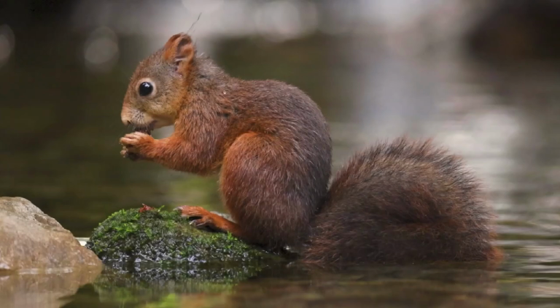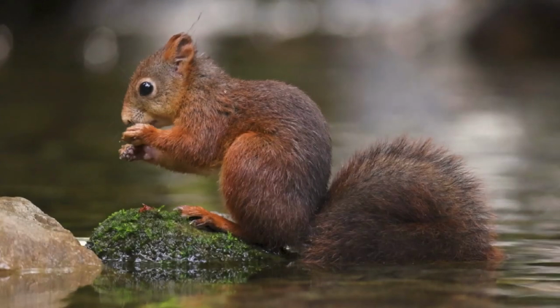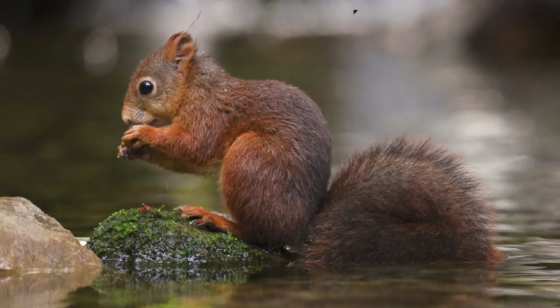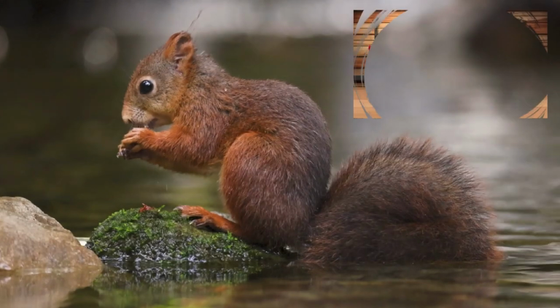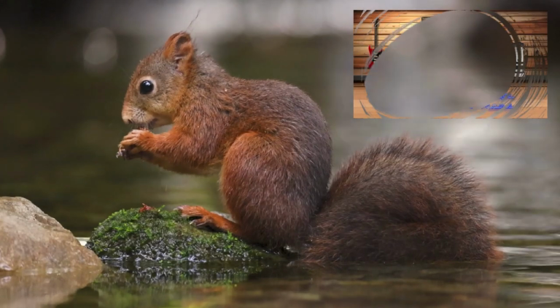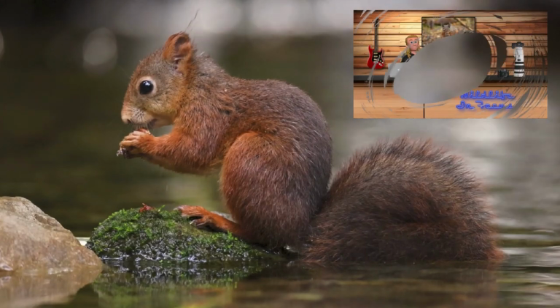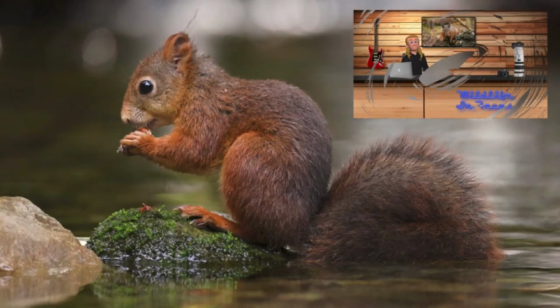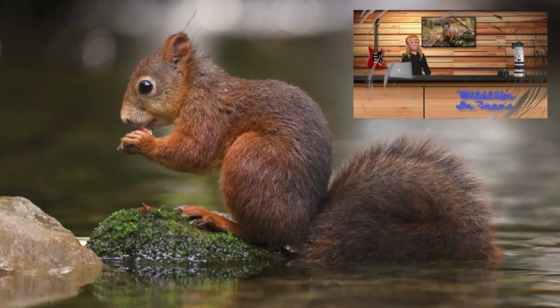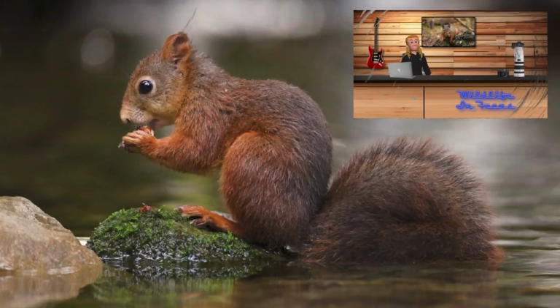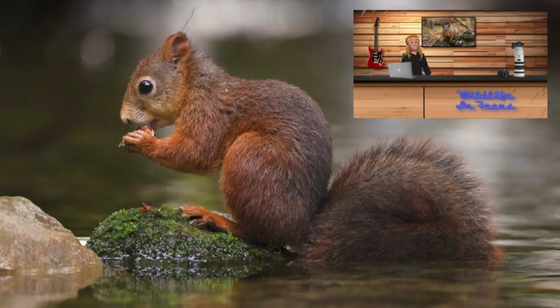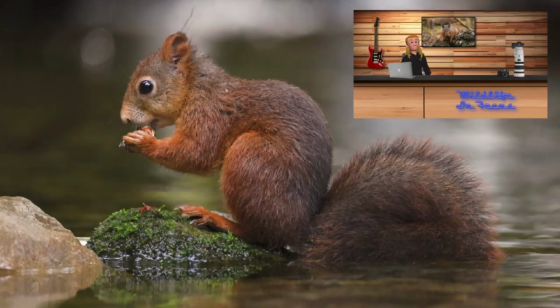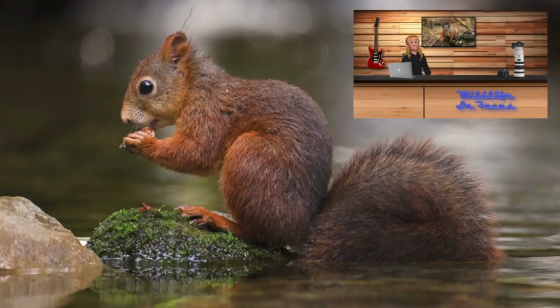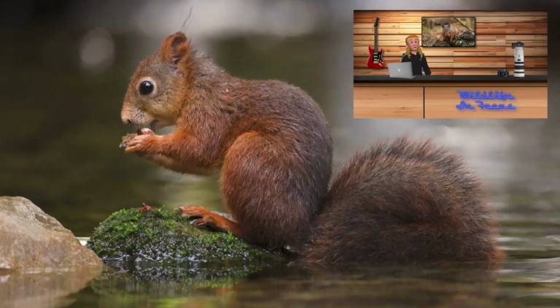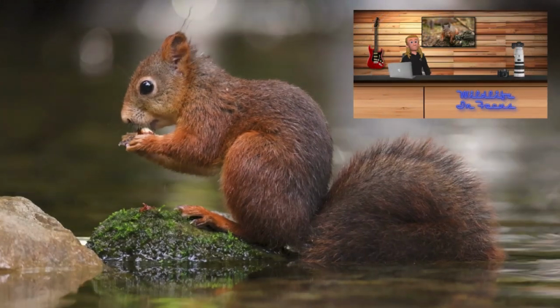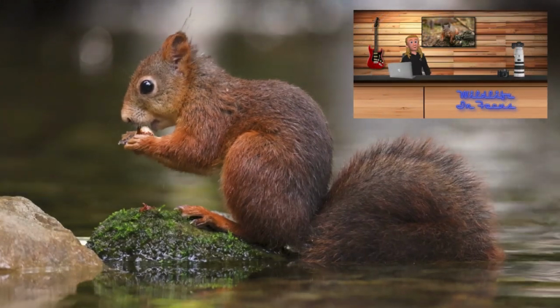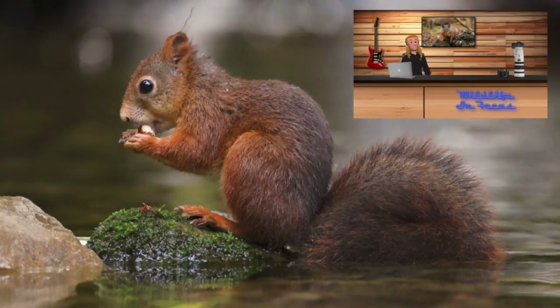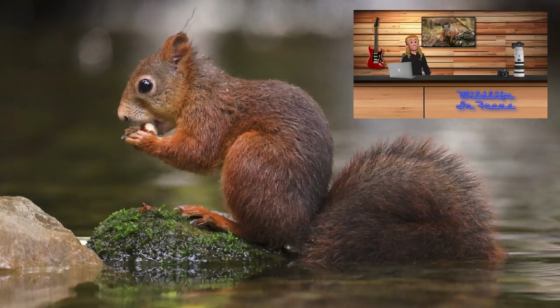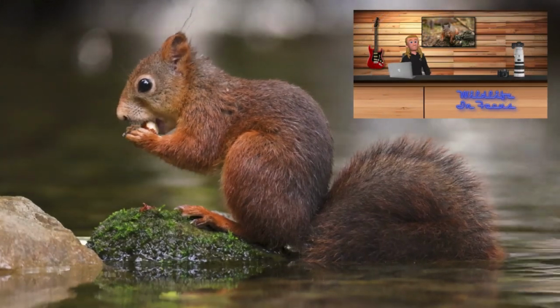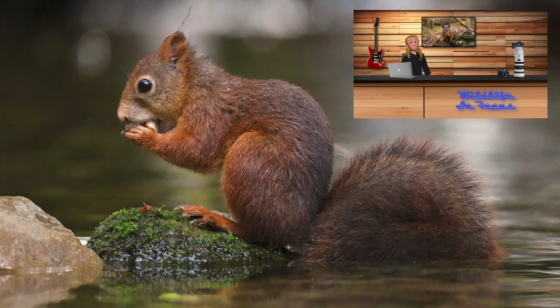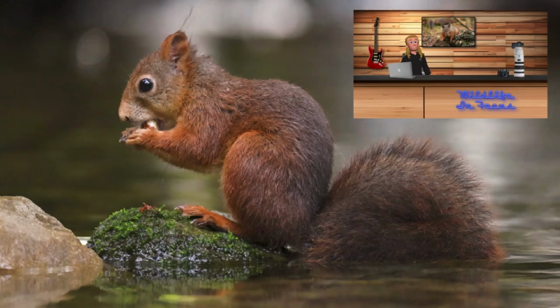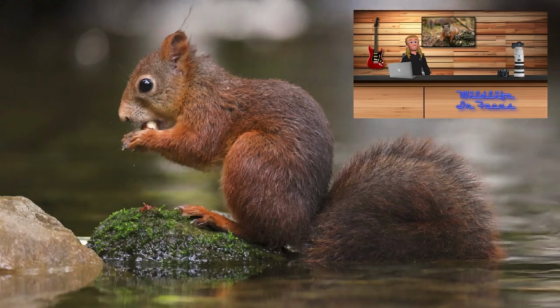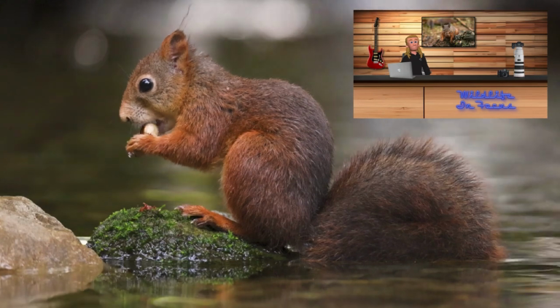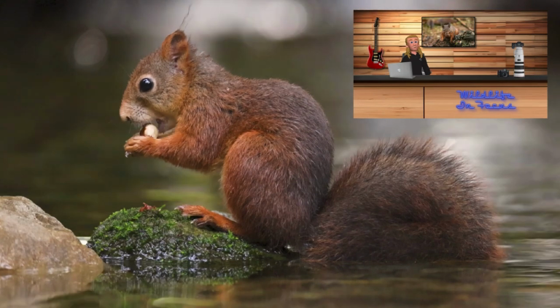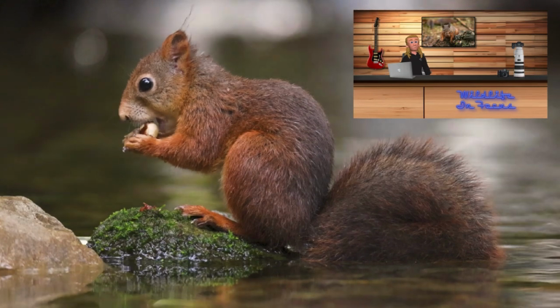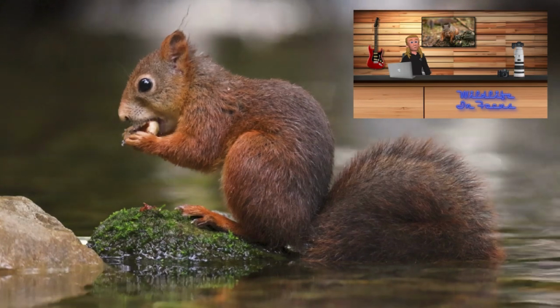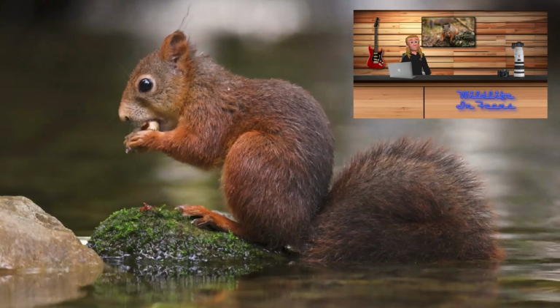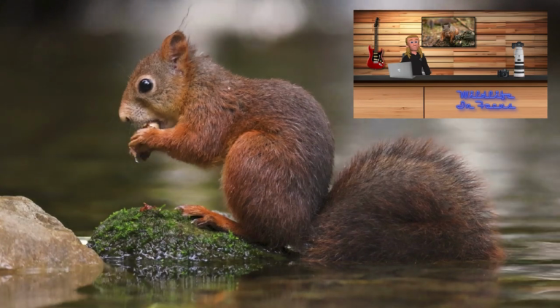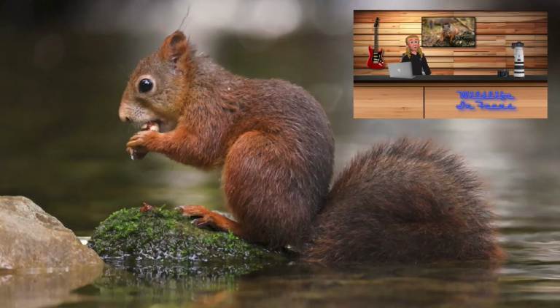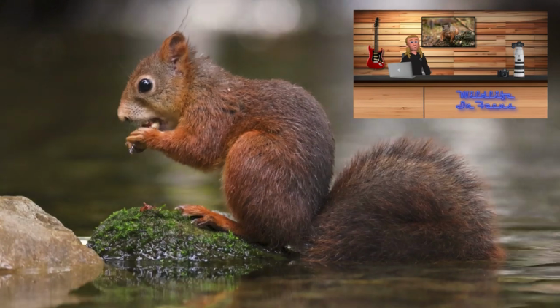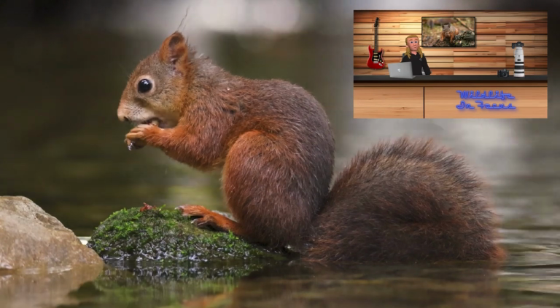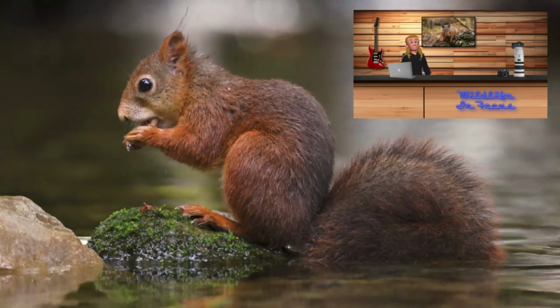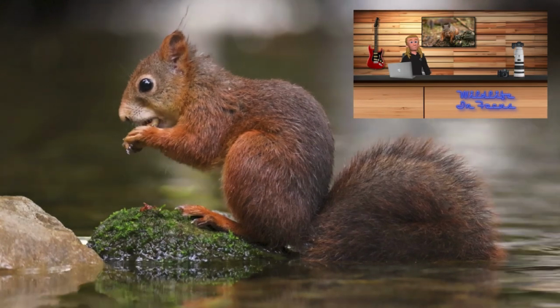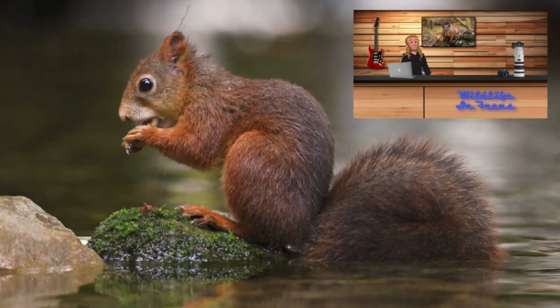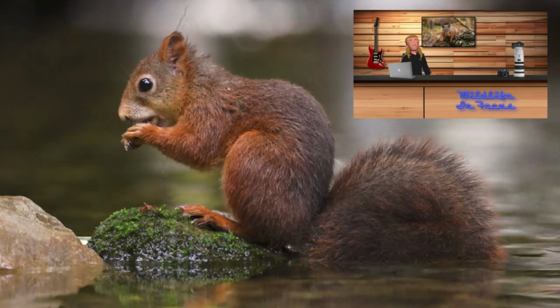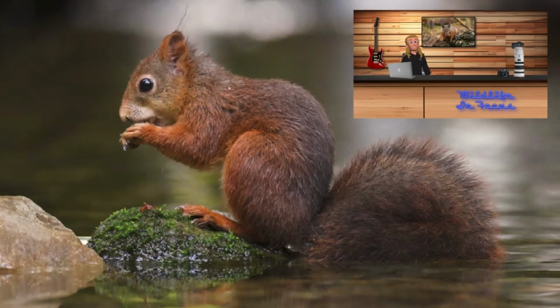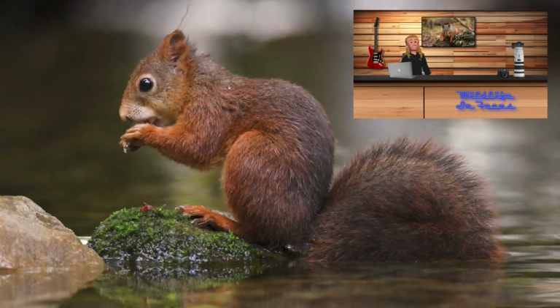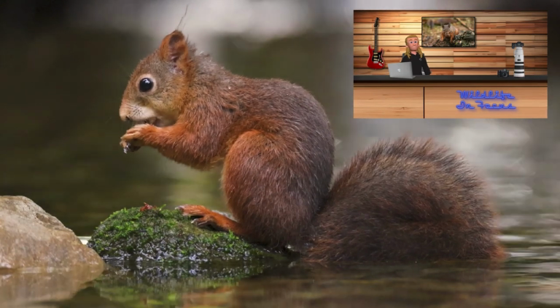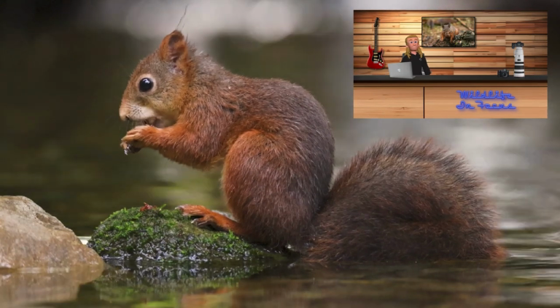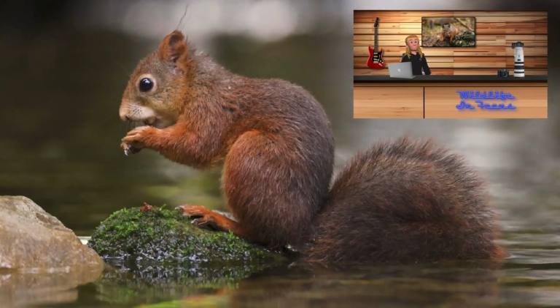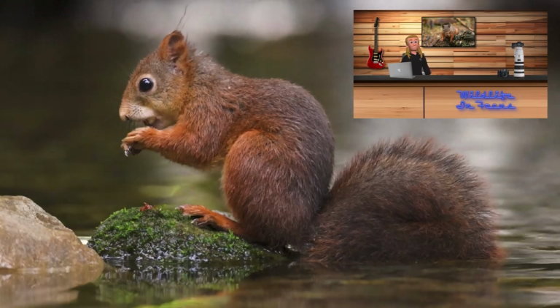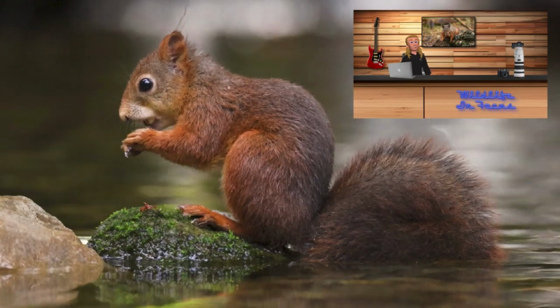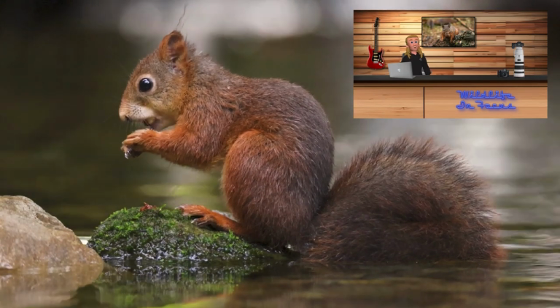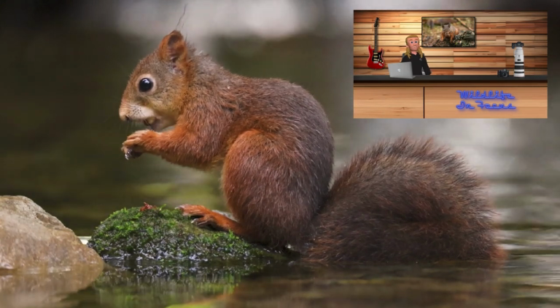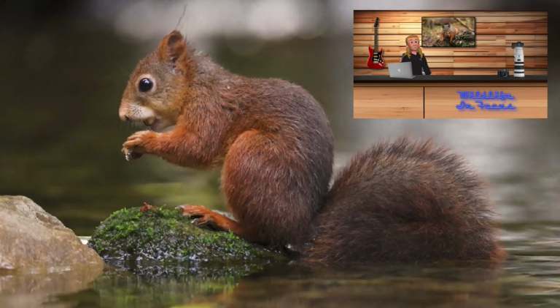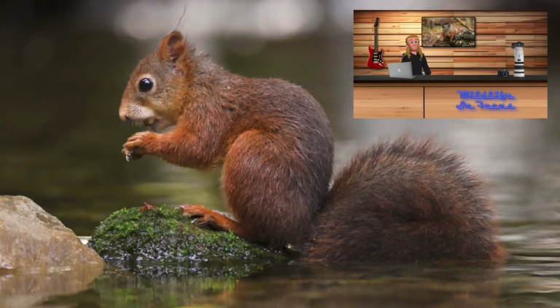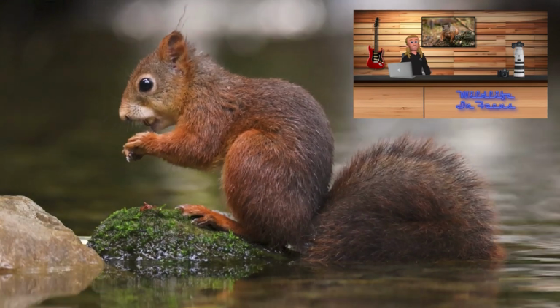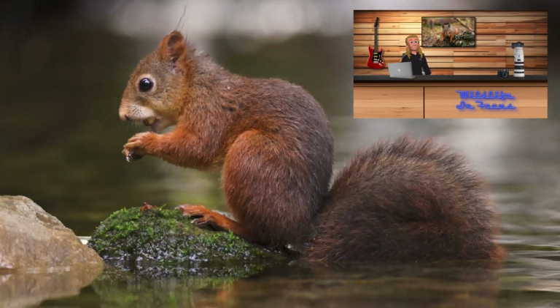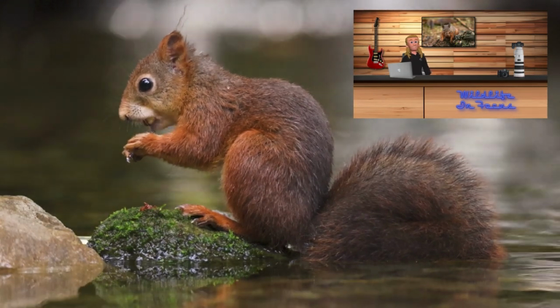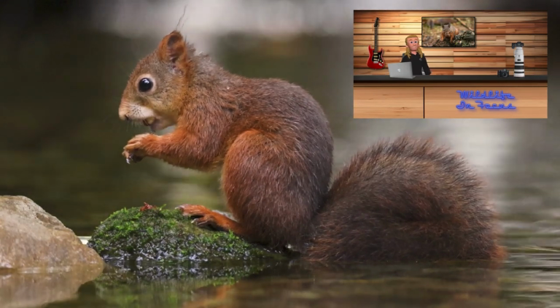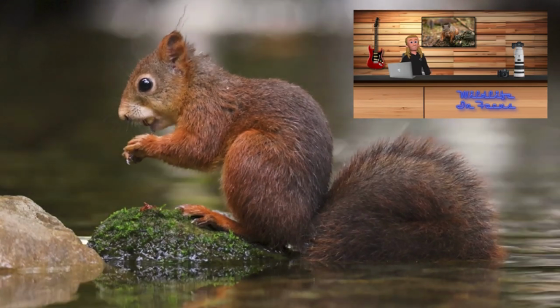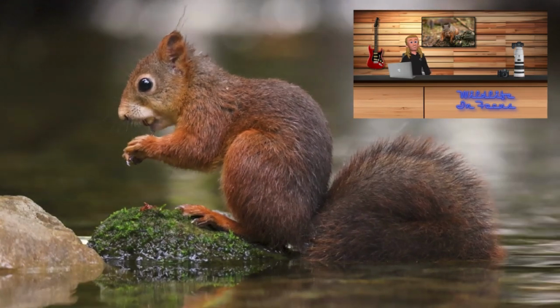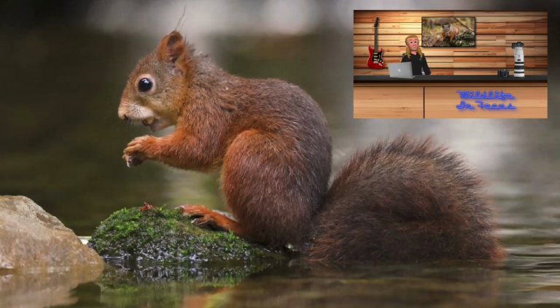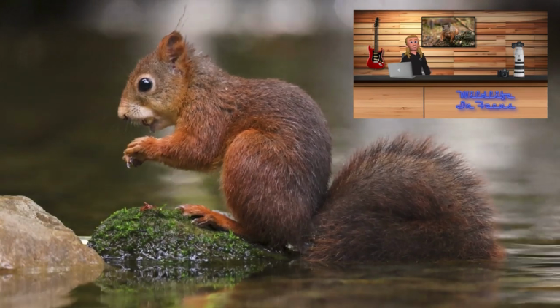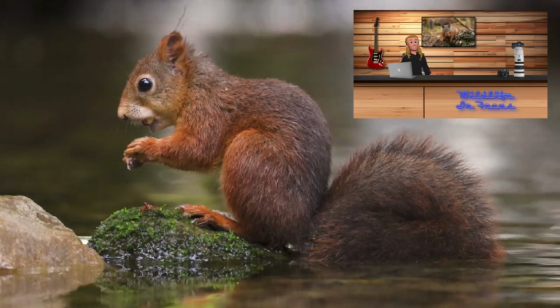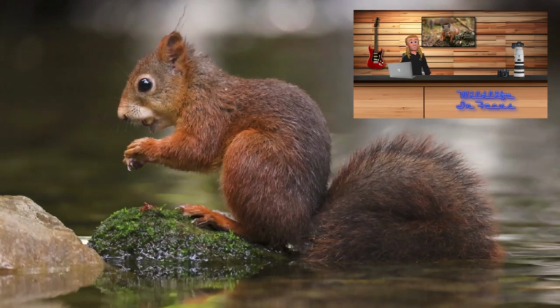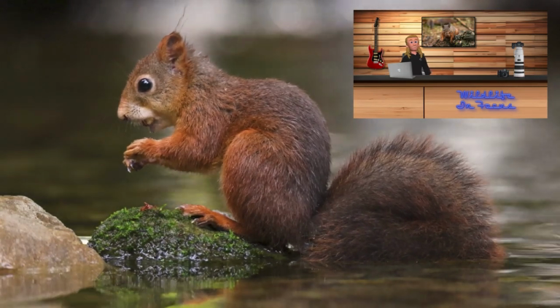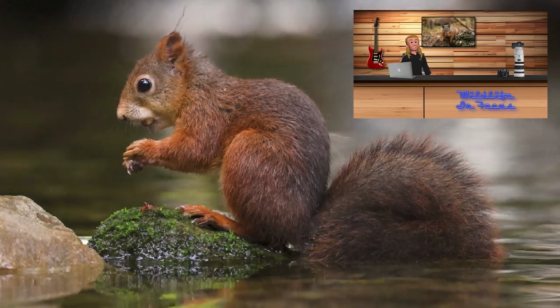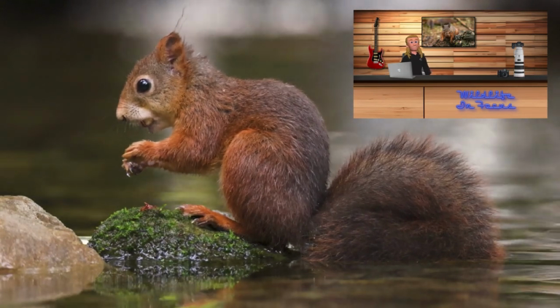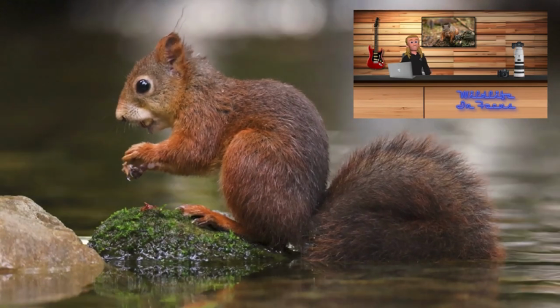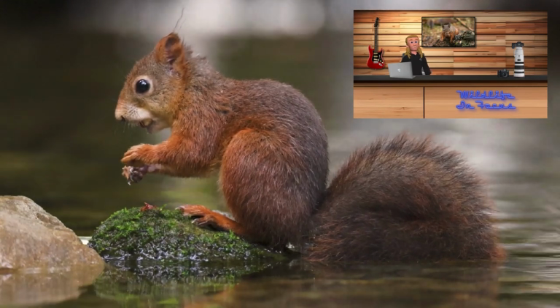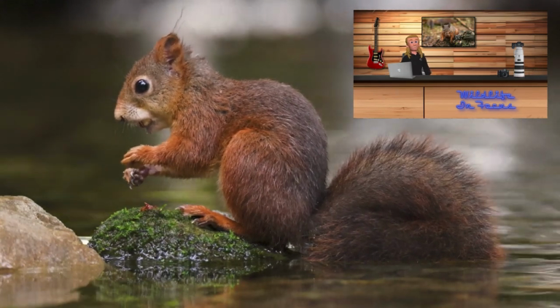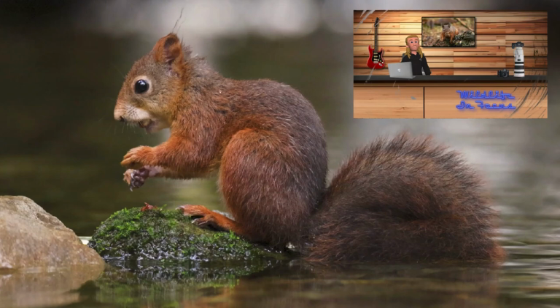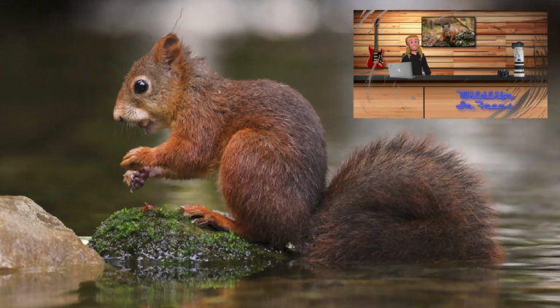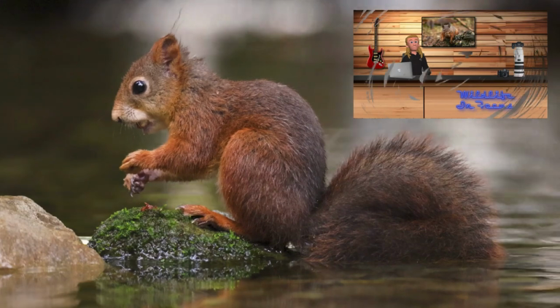Hi, I'm David. Welcome to Wildlife in Focus. This episode is everything you need to know about the red squirrel.